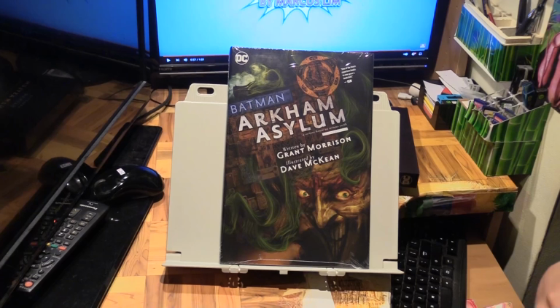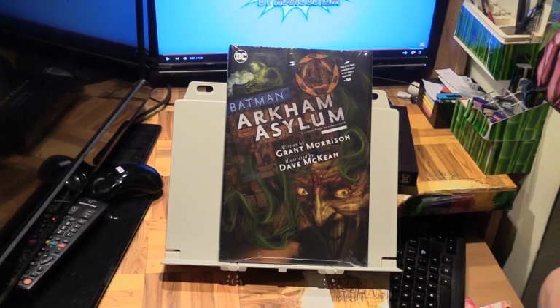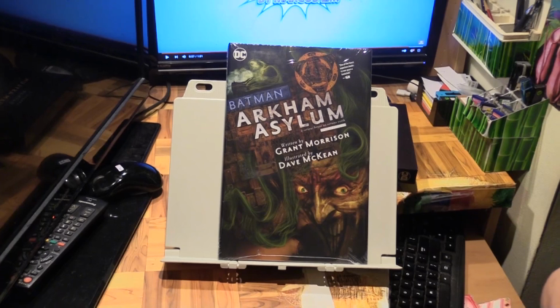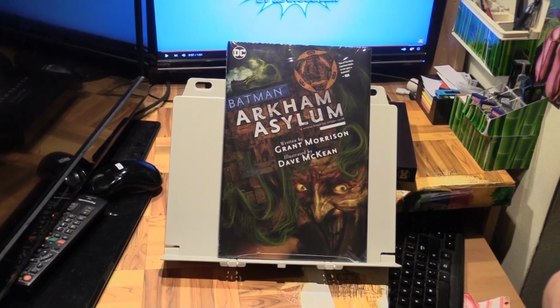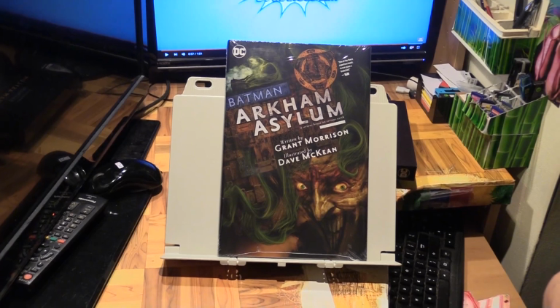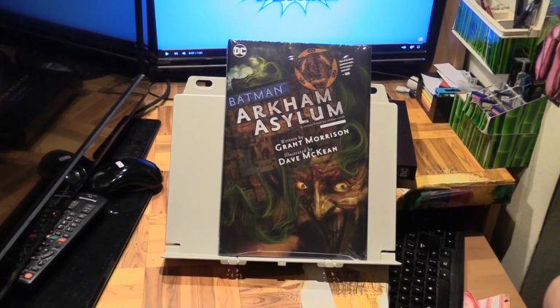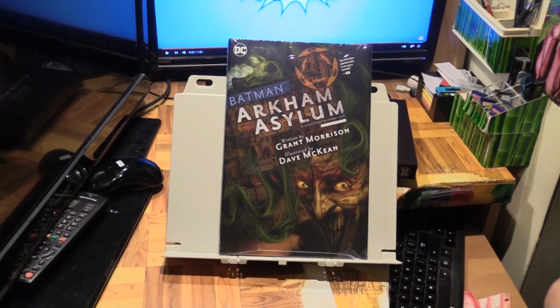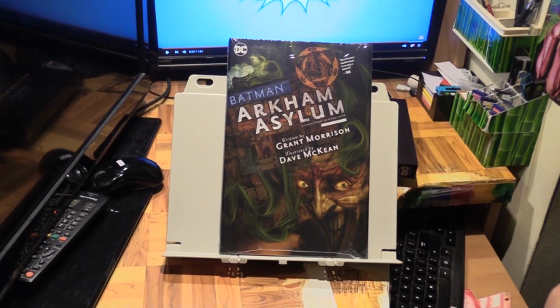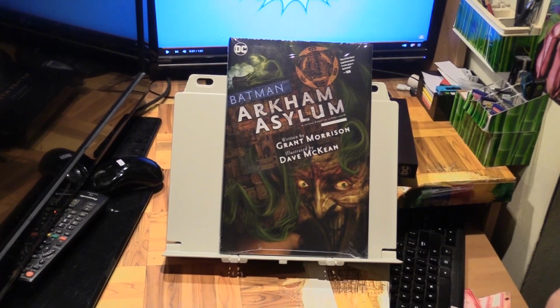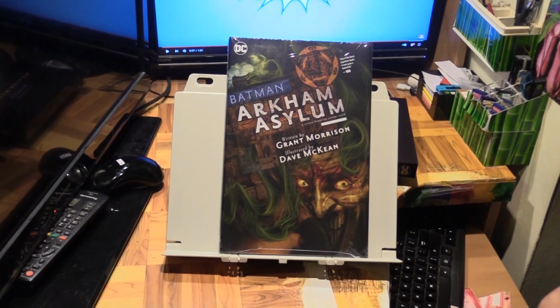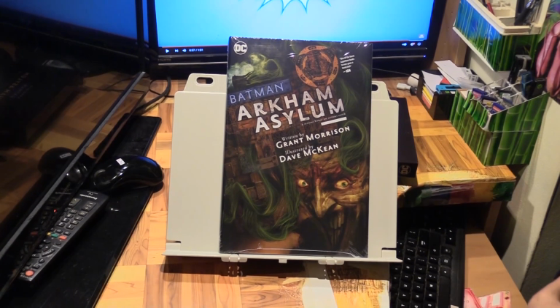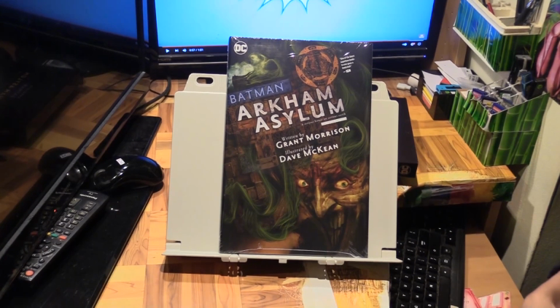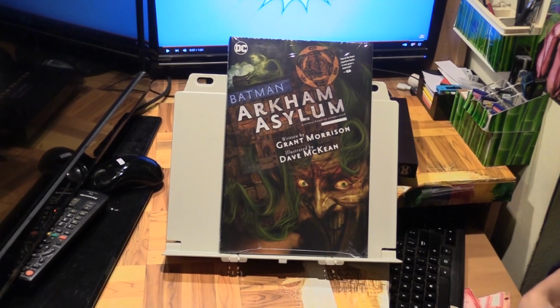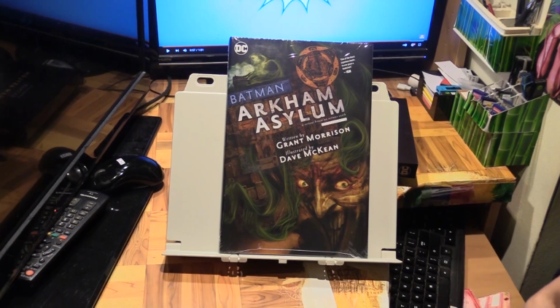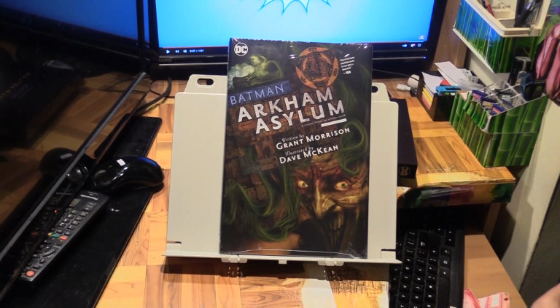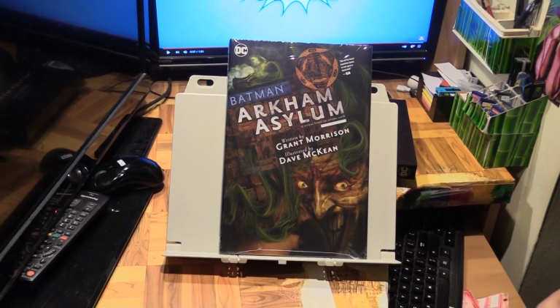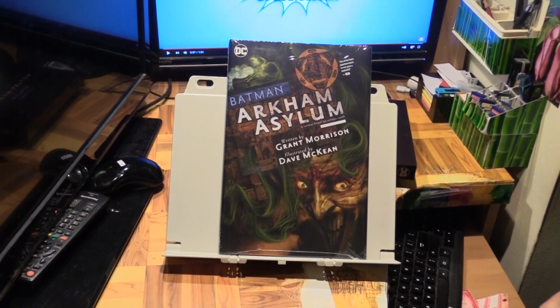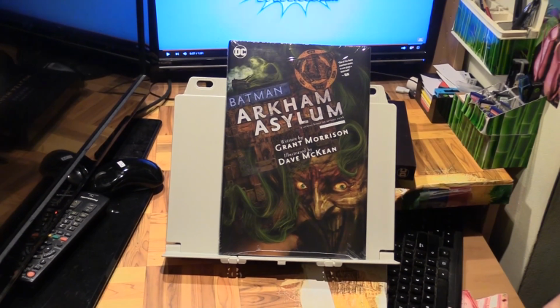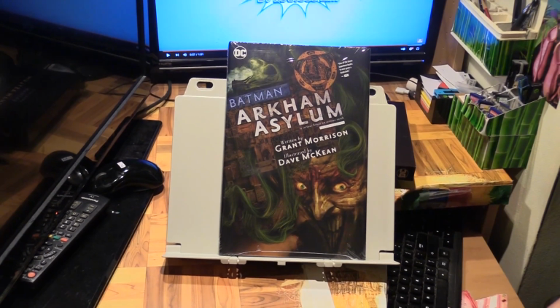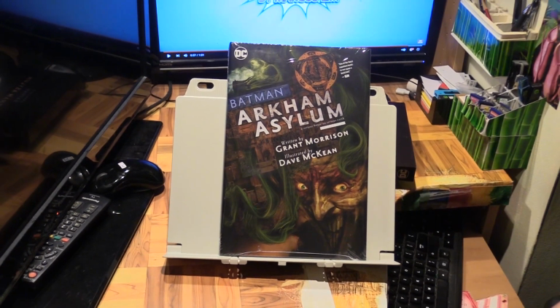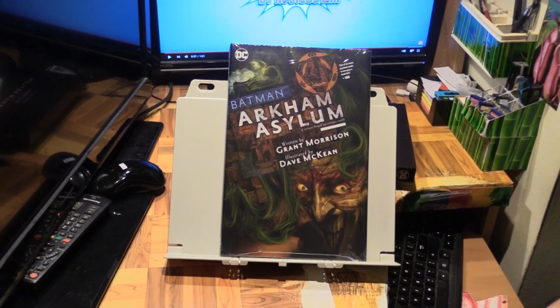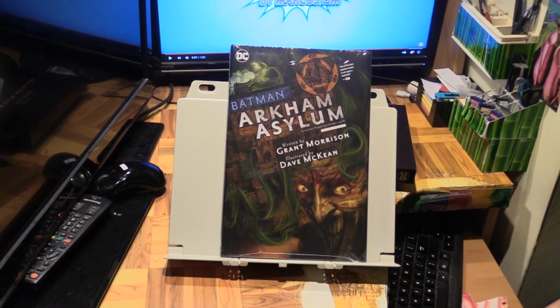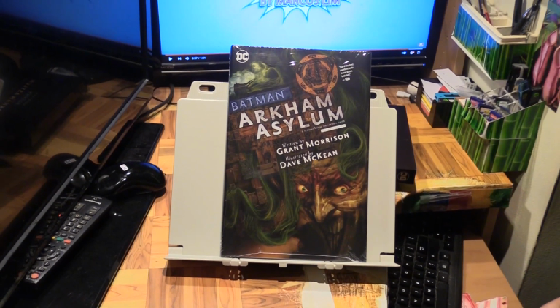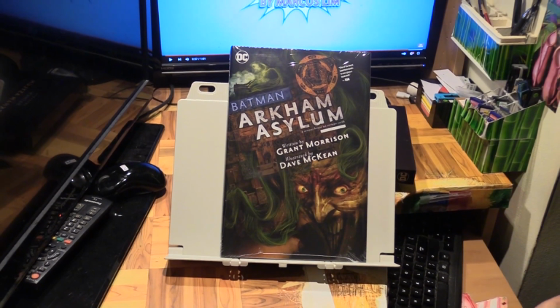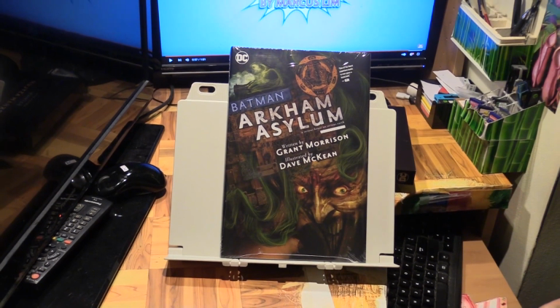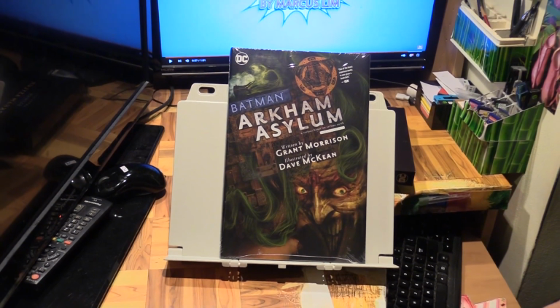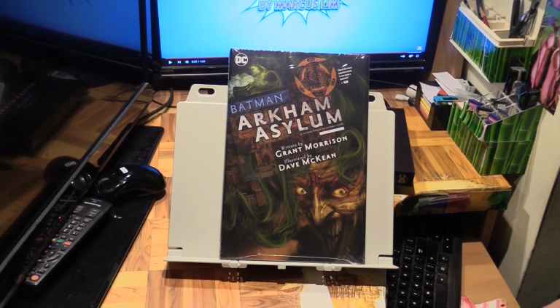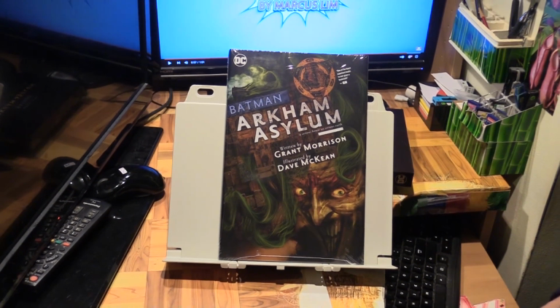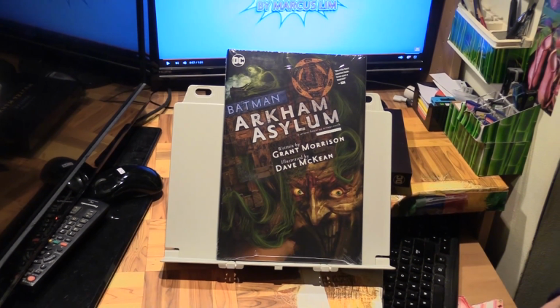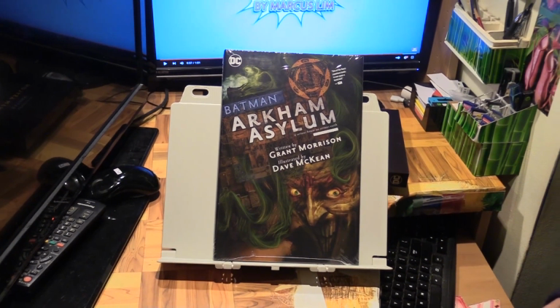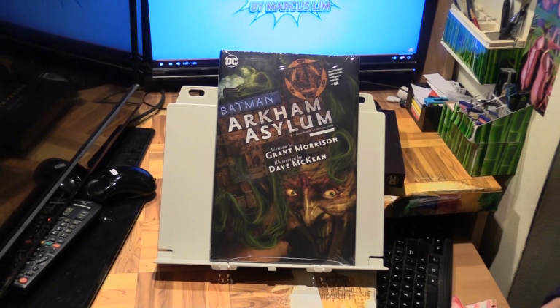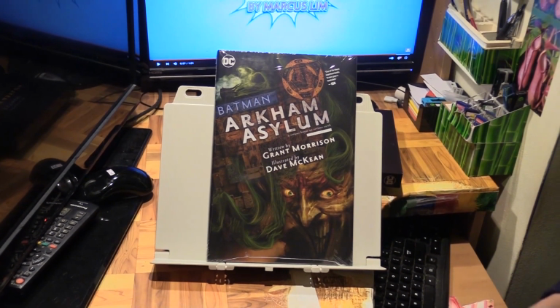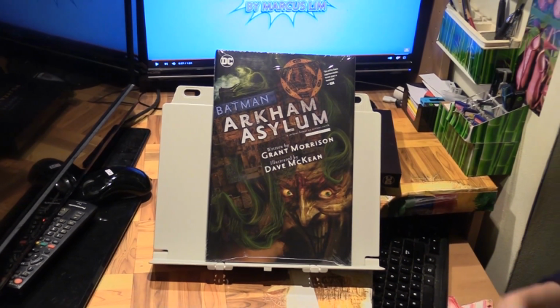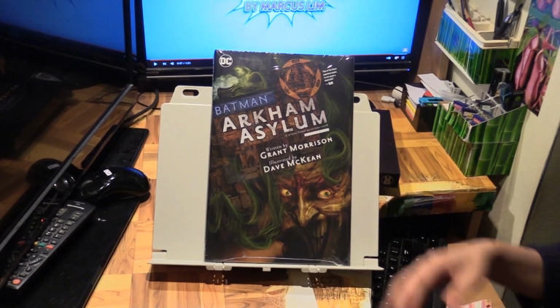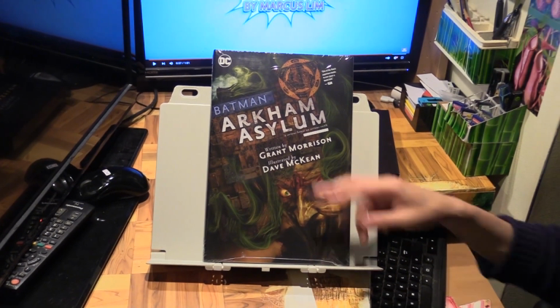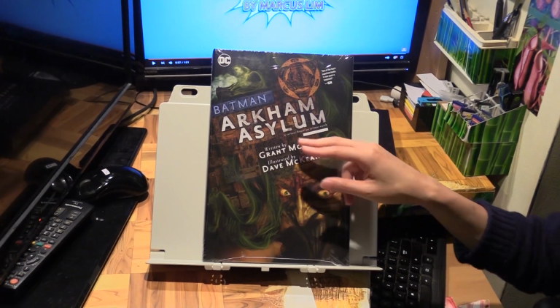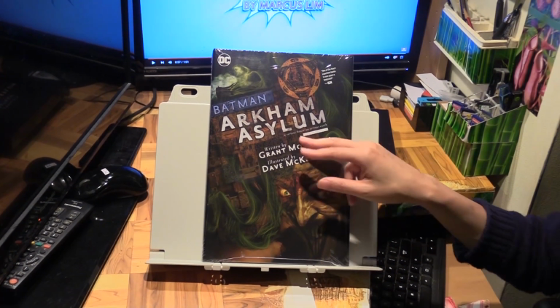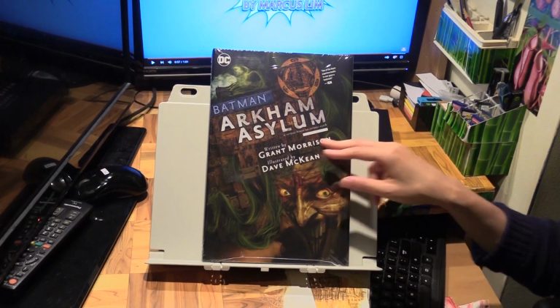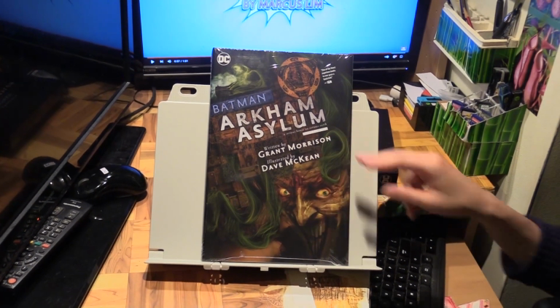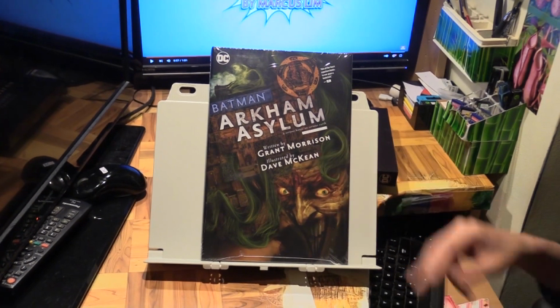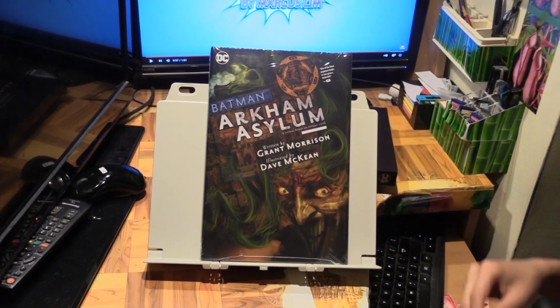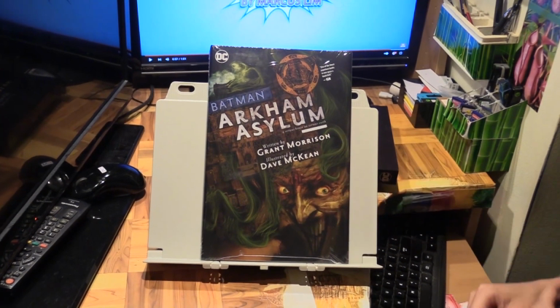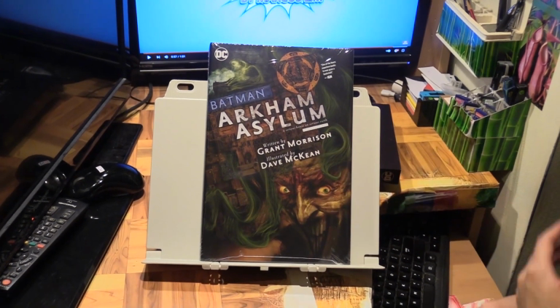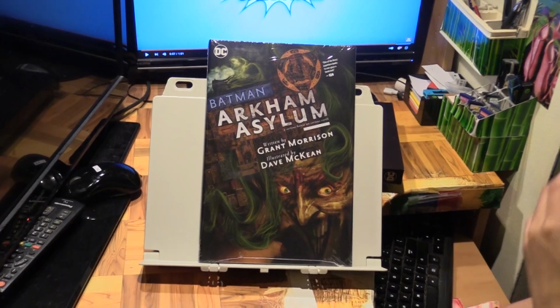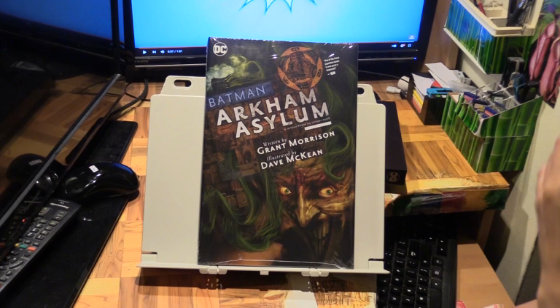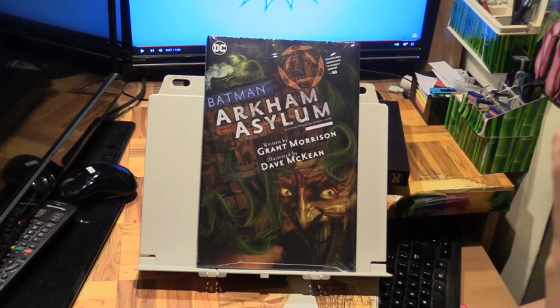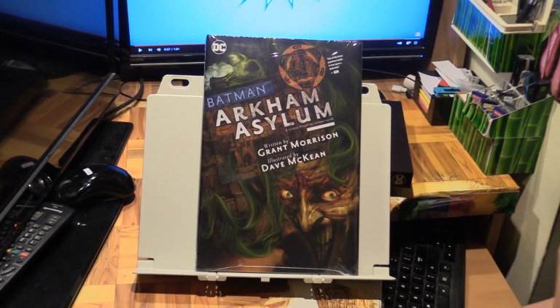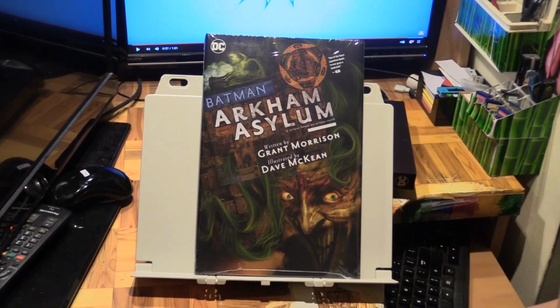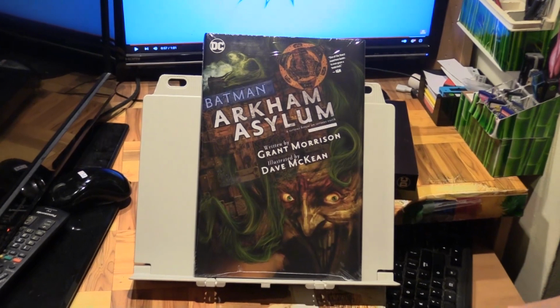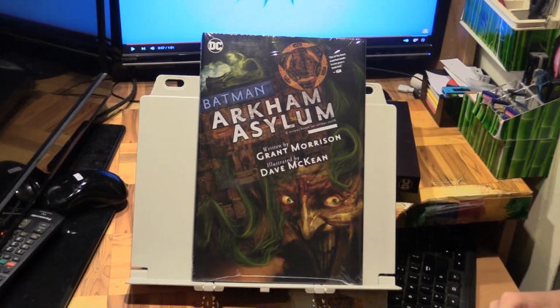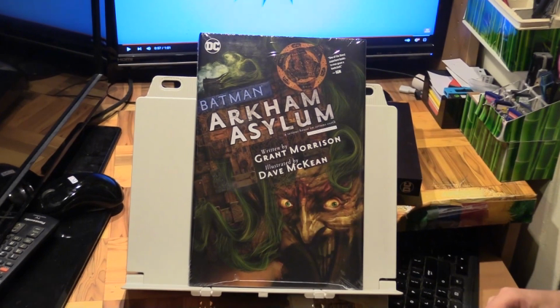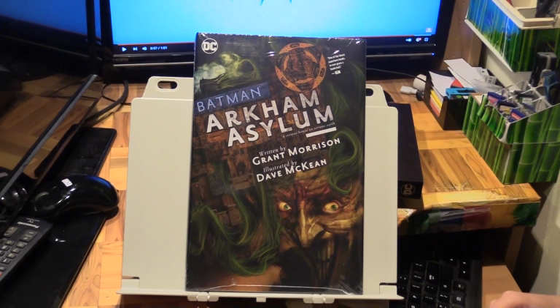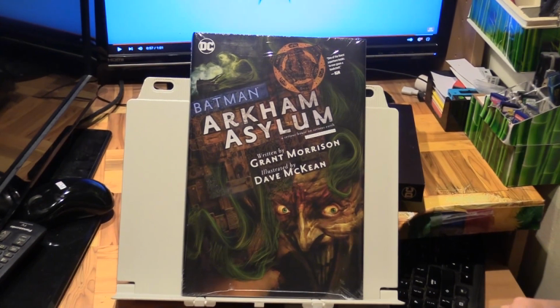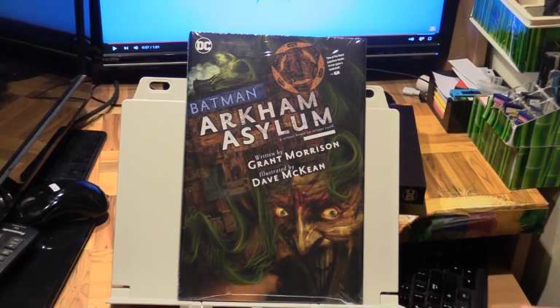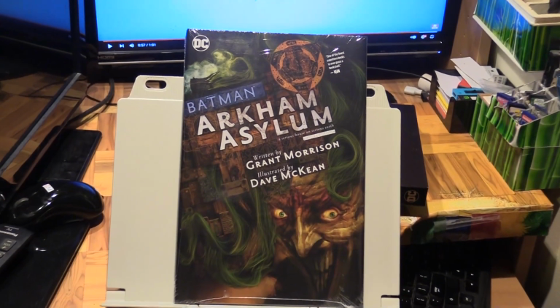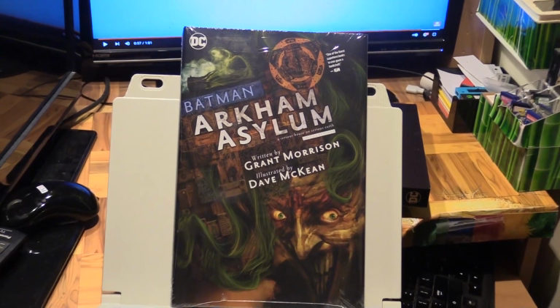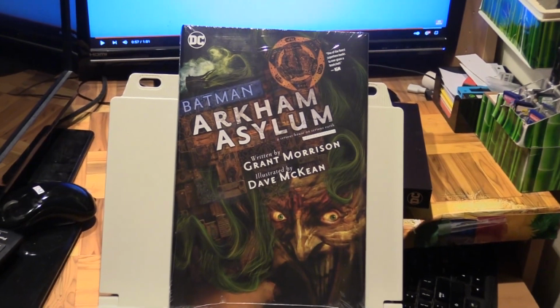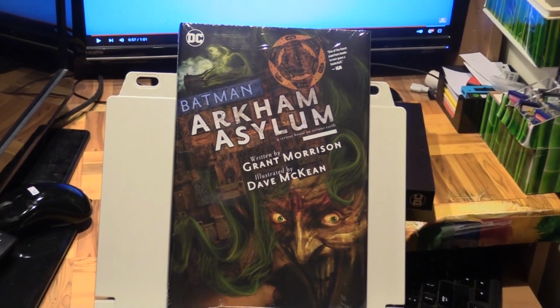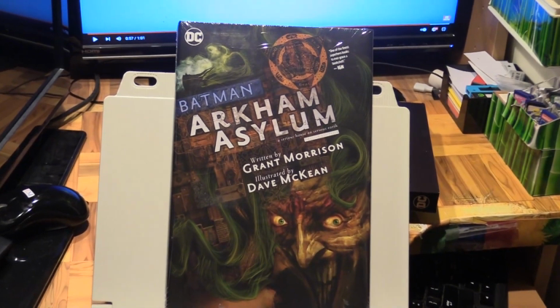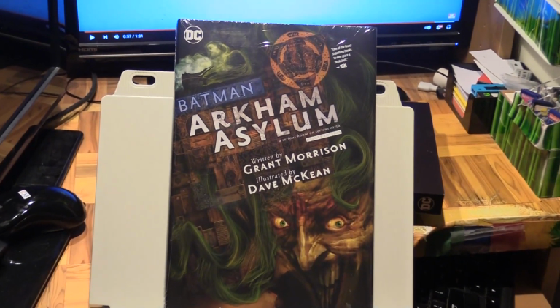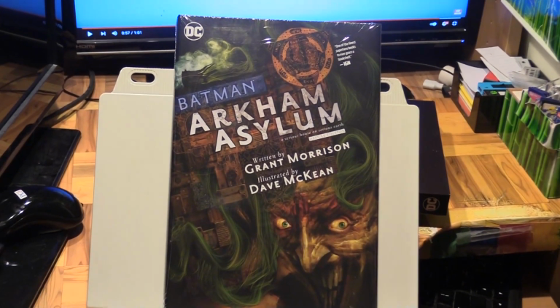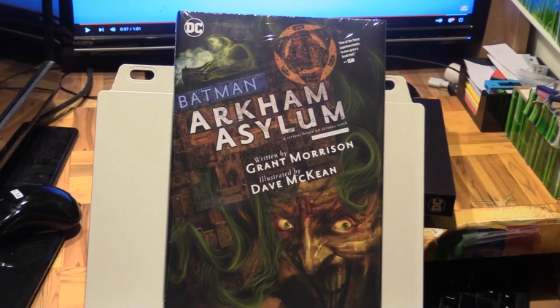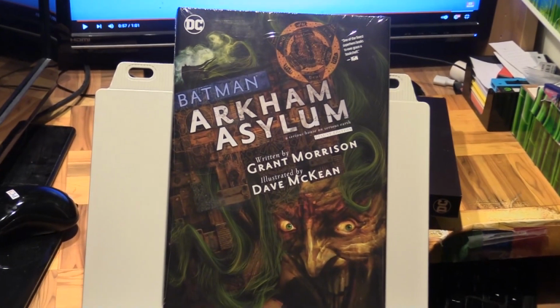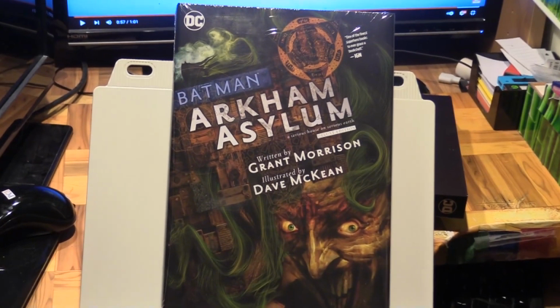Hello, Marcus Lim here with Batman Arkham Asylum. Now this is the deluxe edition — the 2021 deluxe edition.